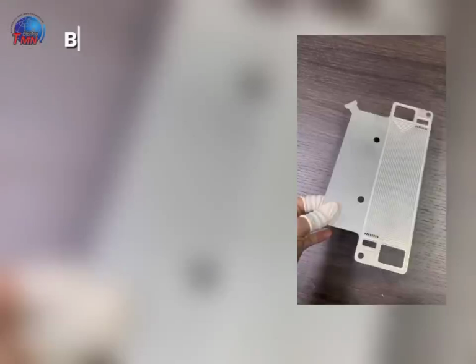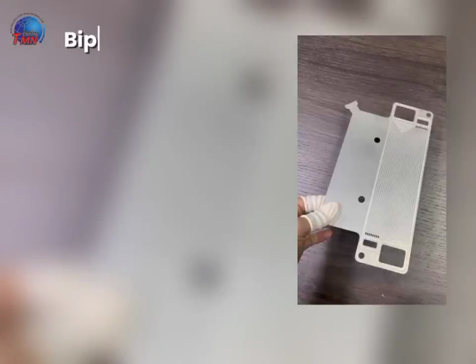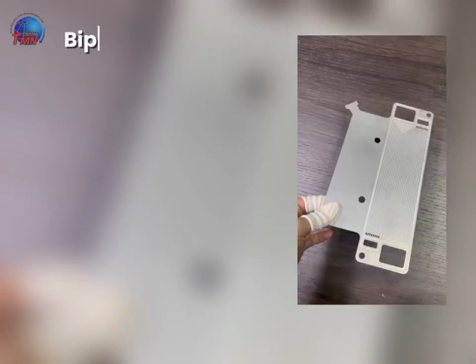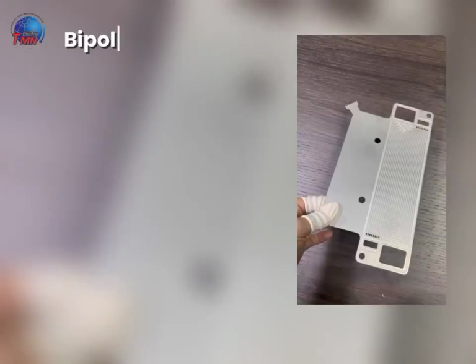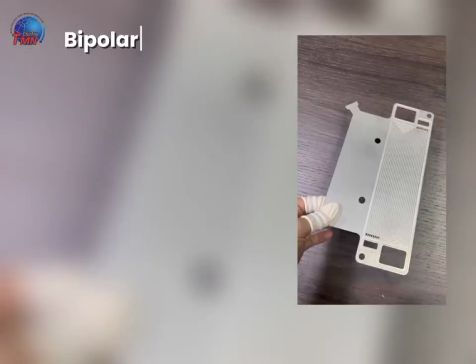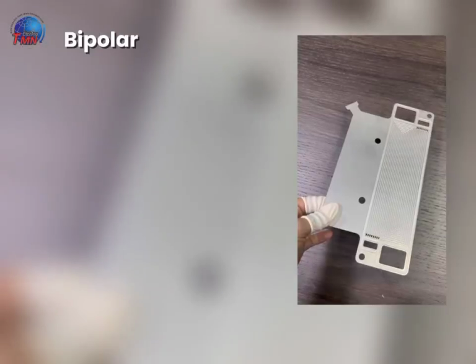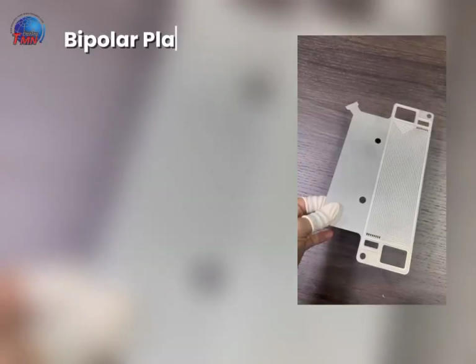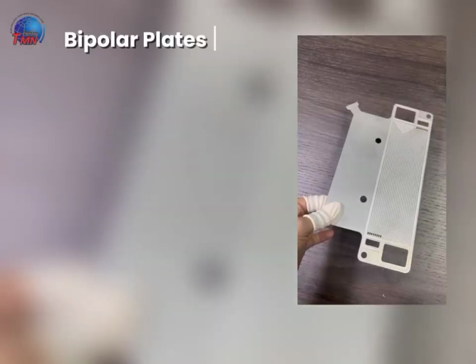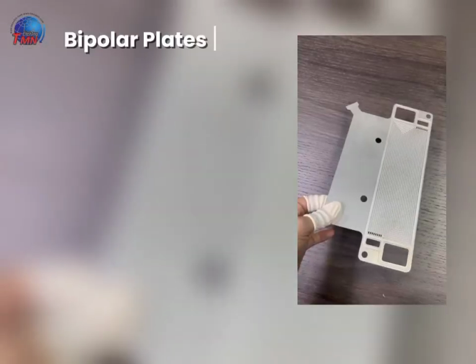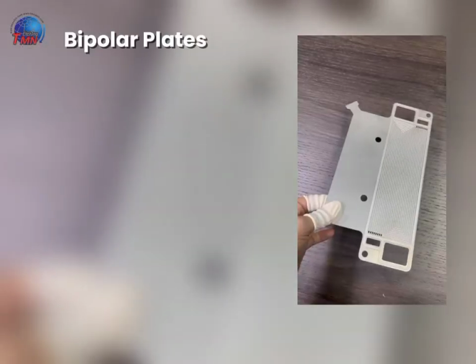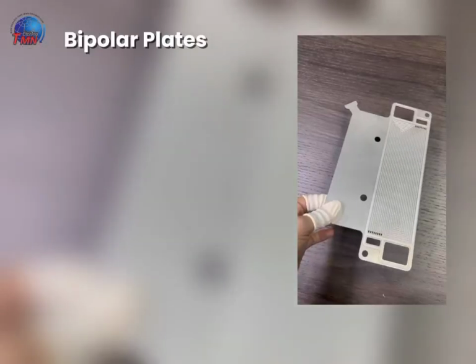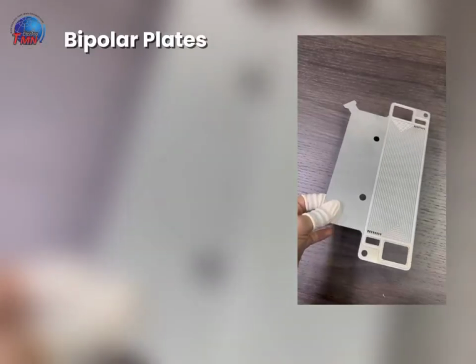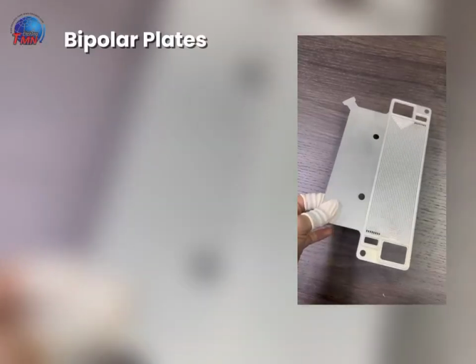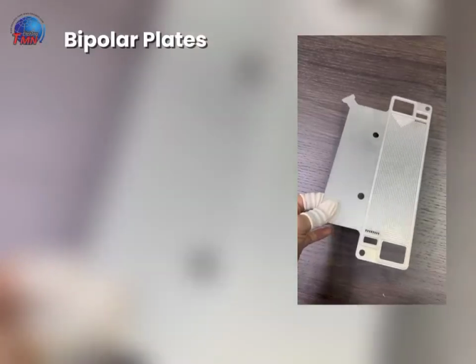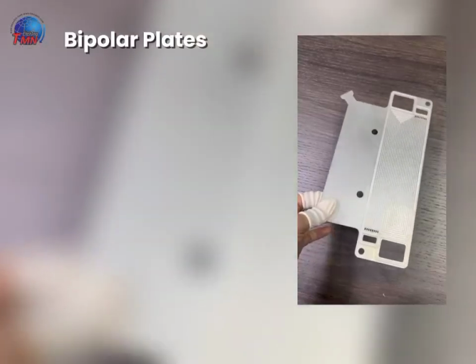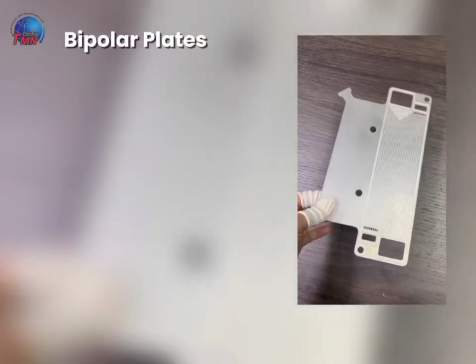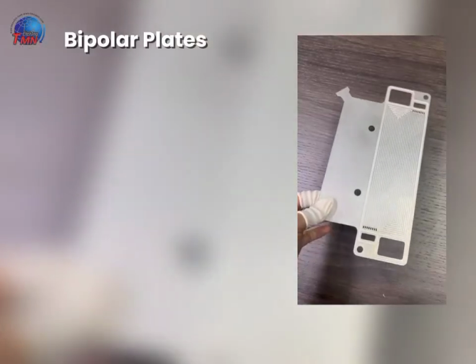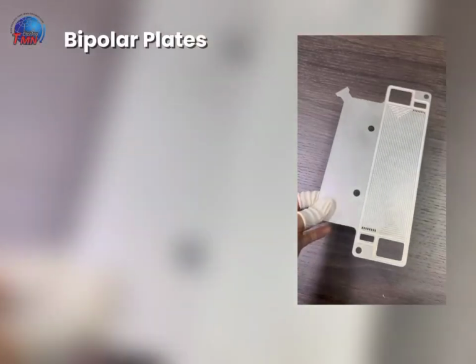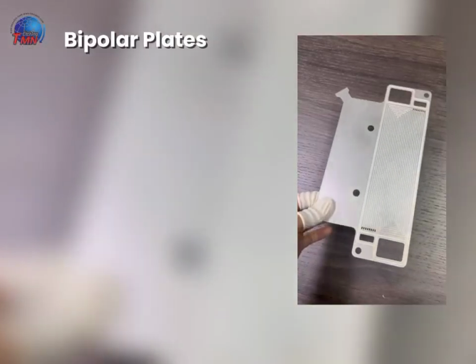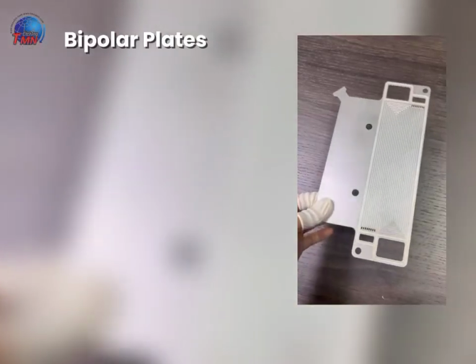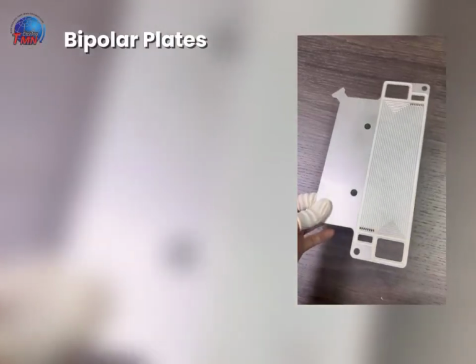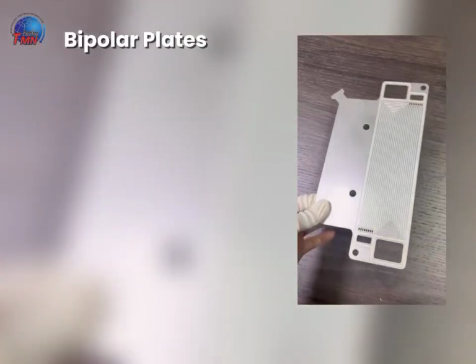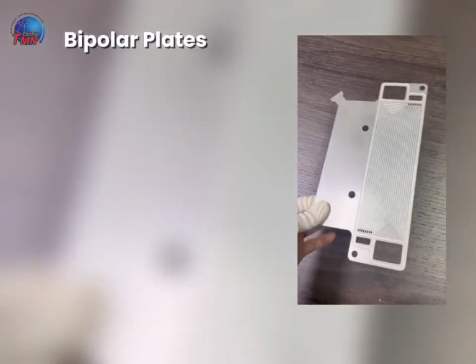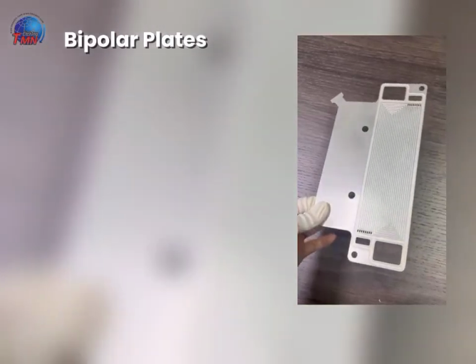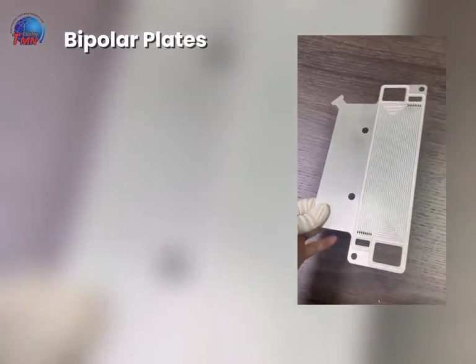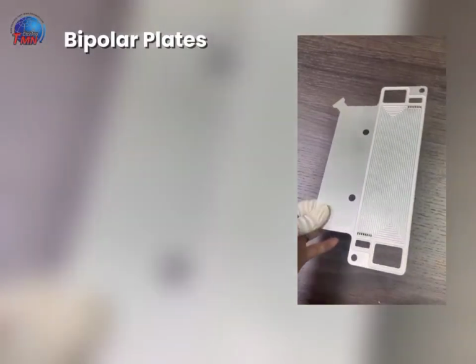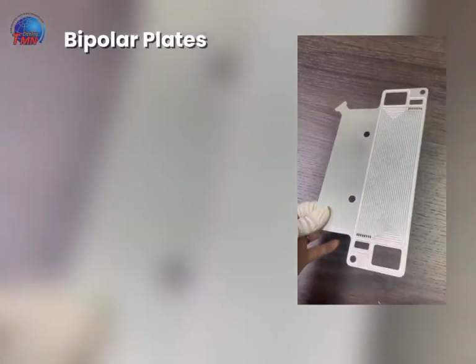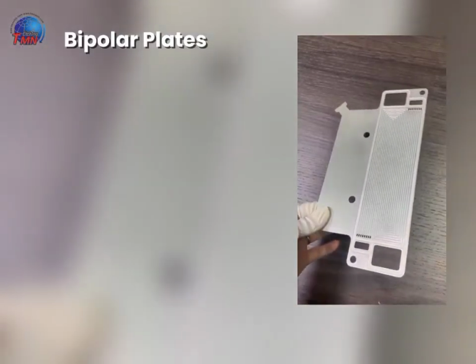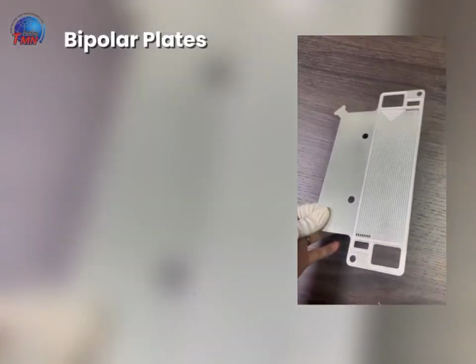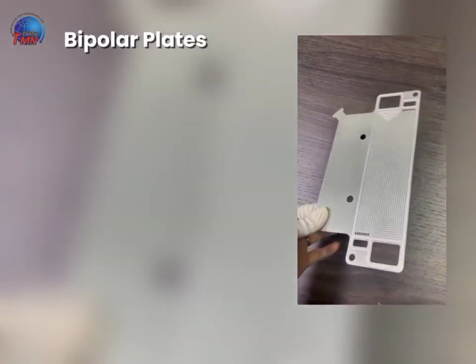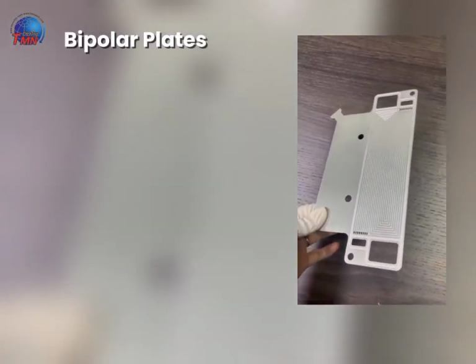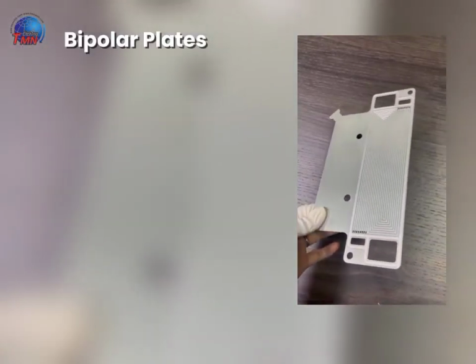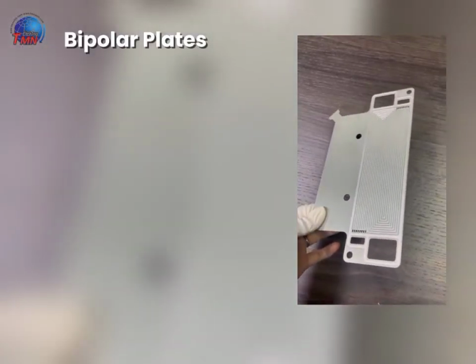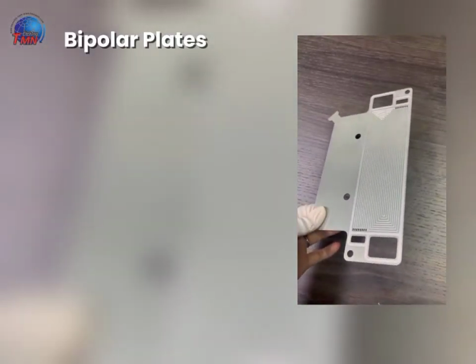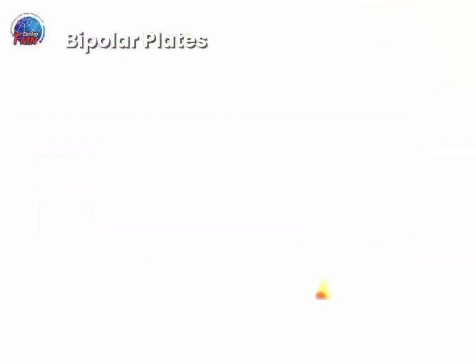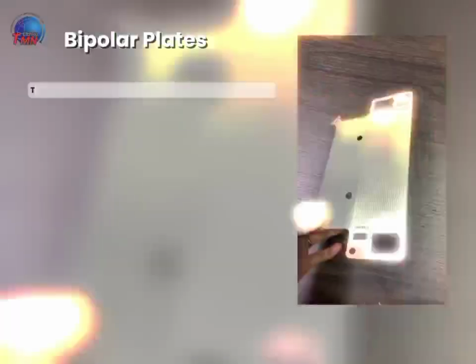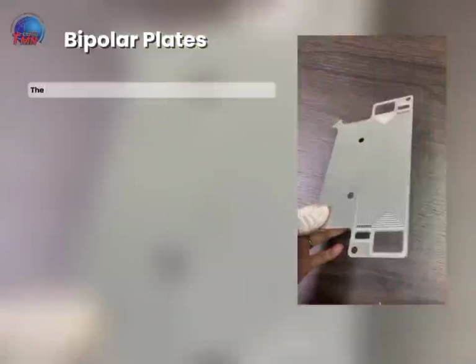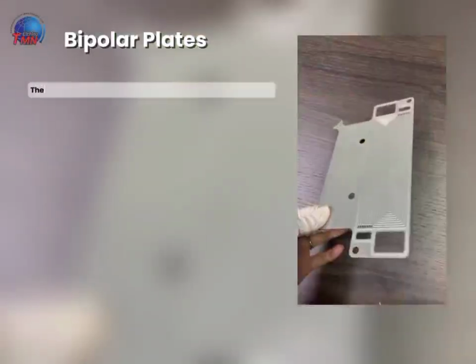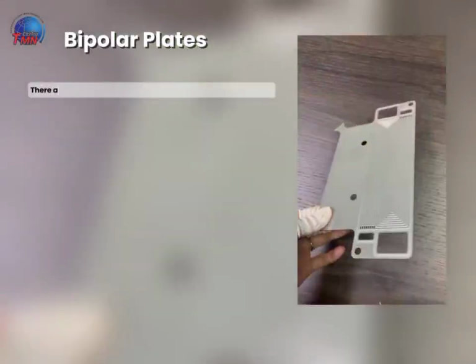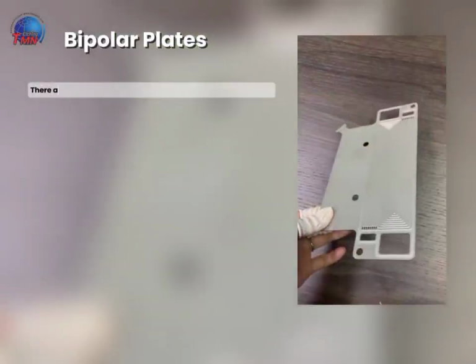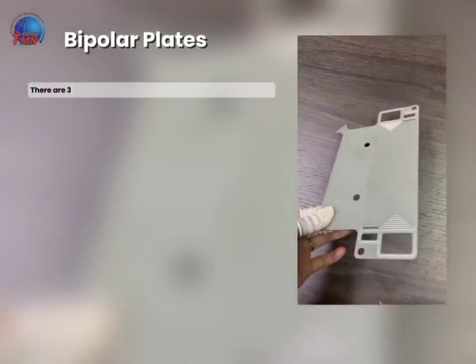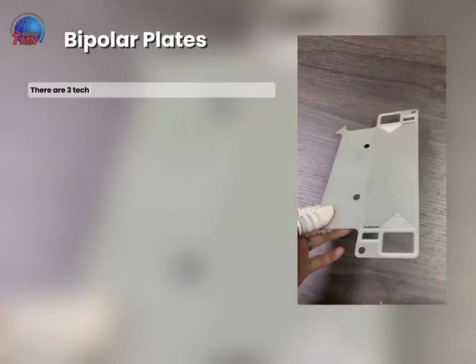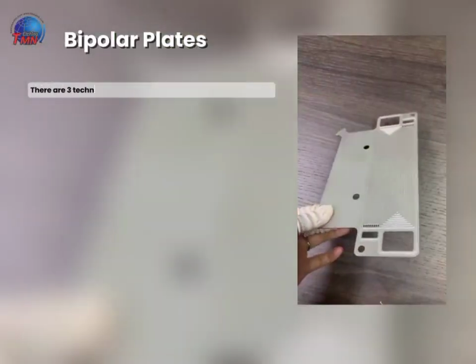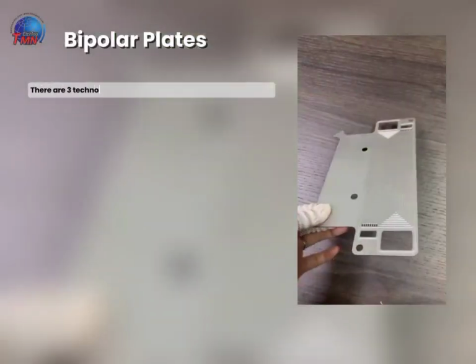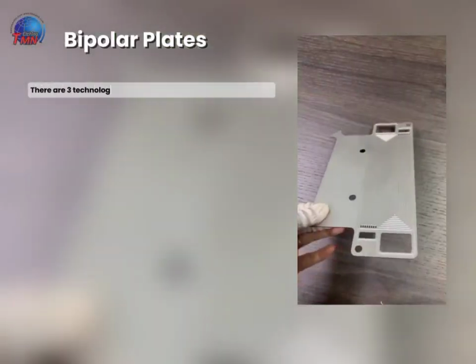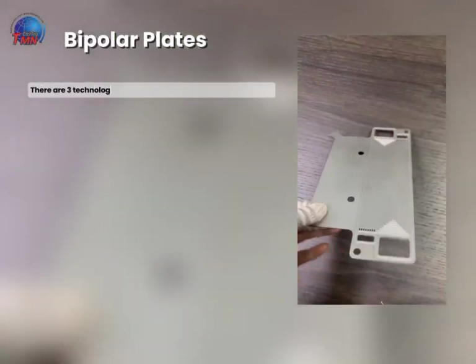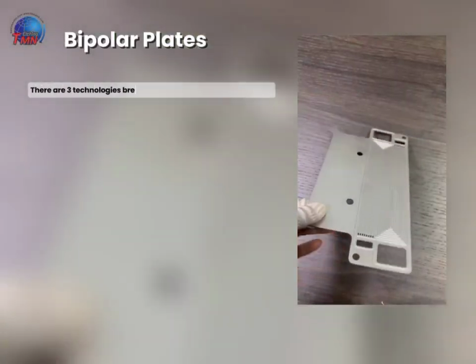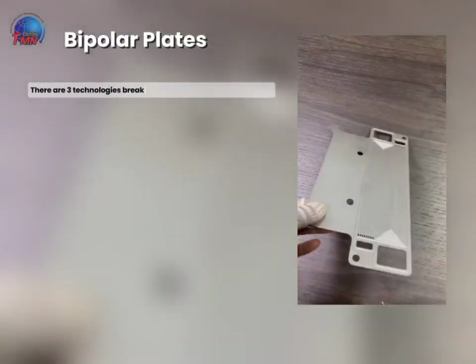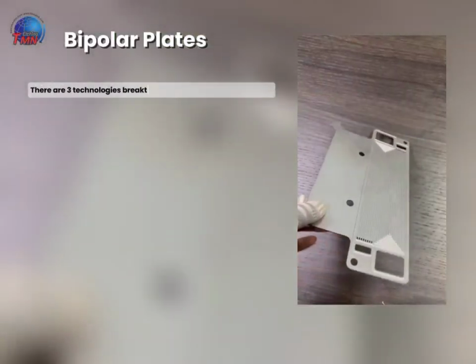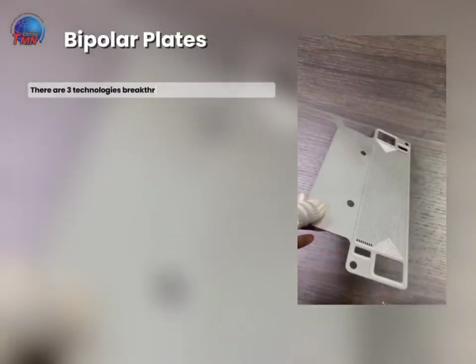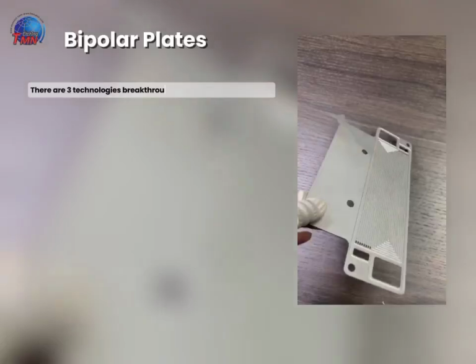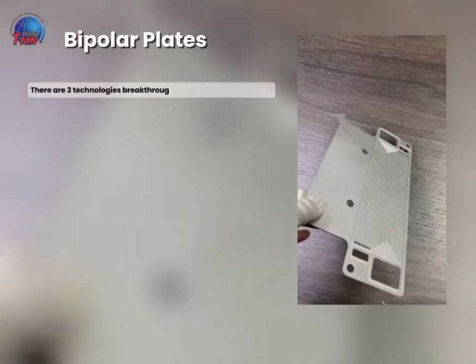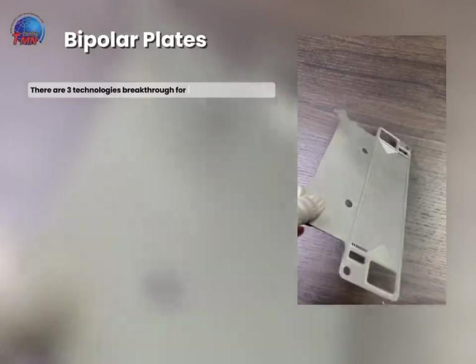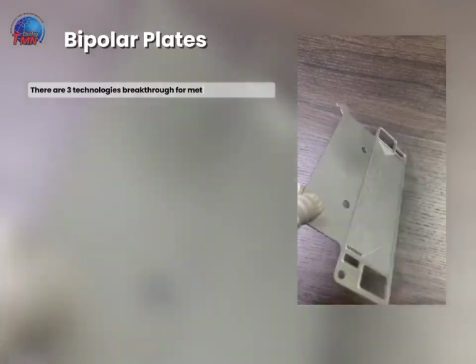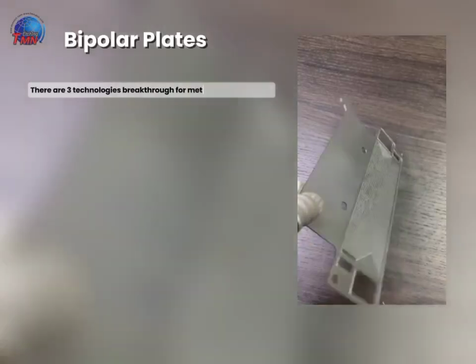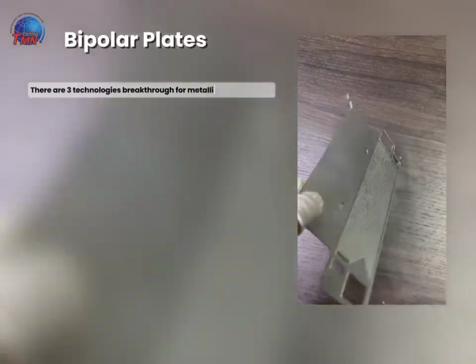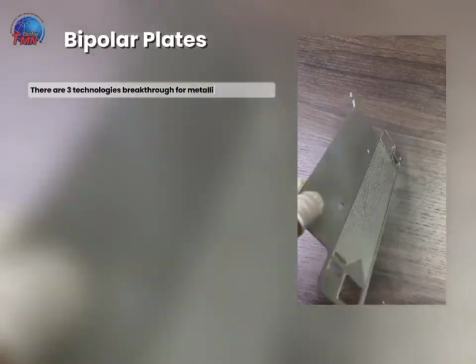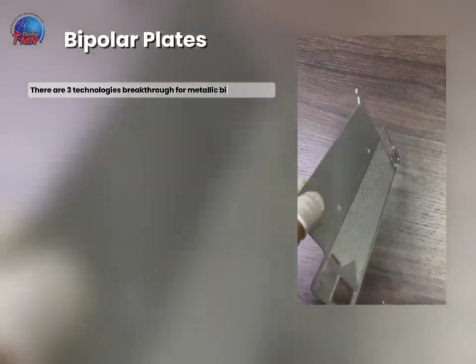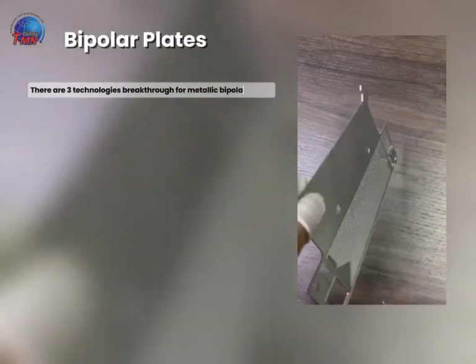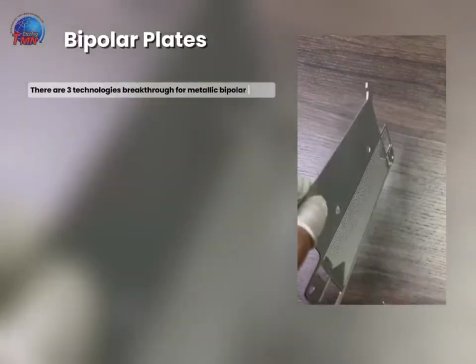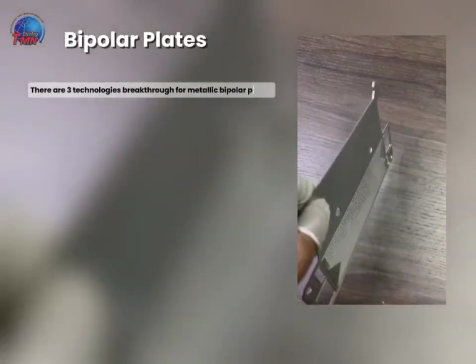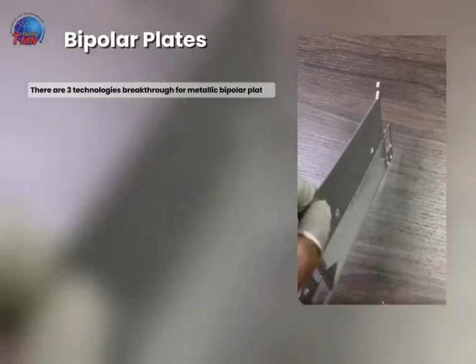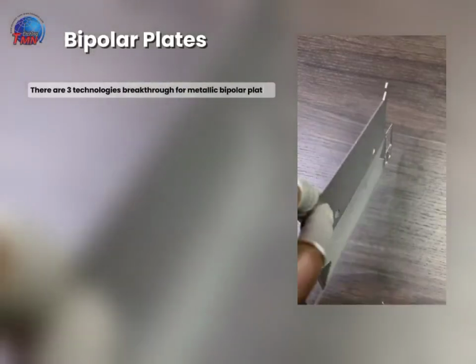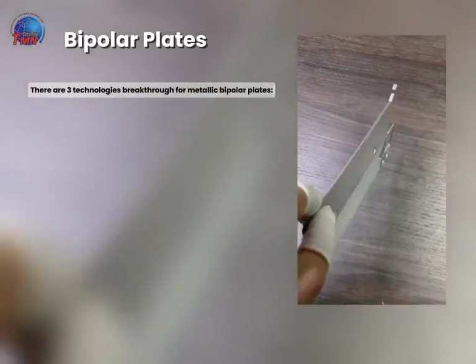Bipolar Plates. There are three technology breakthroughs for metallic bipolar plates.